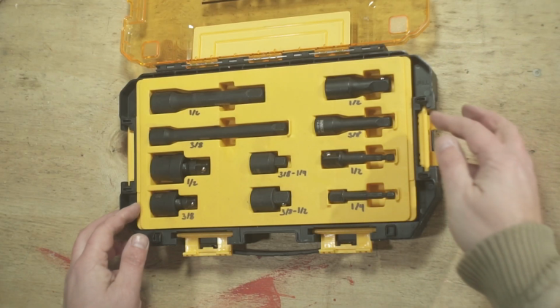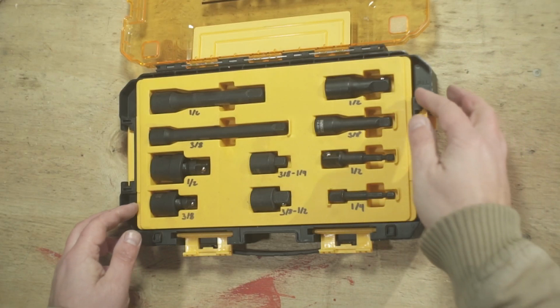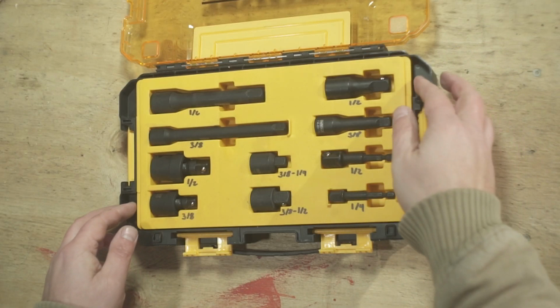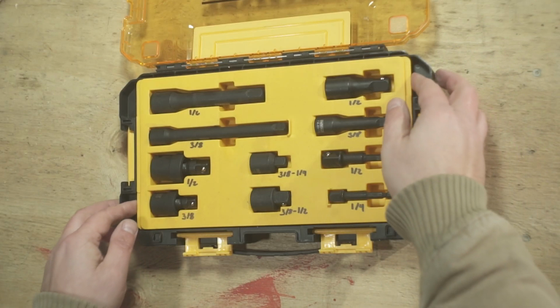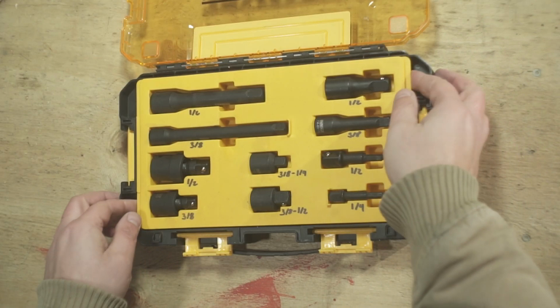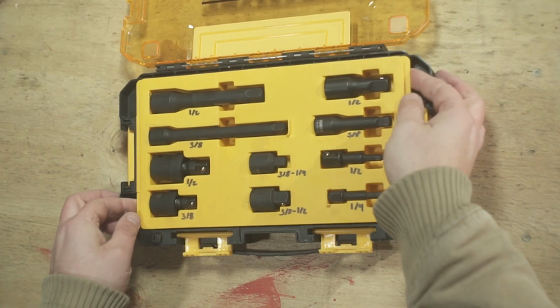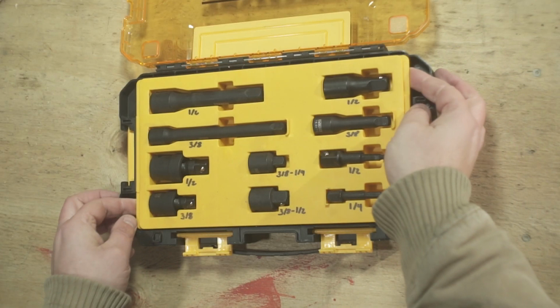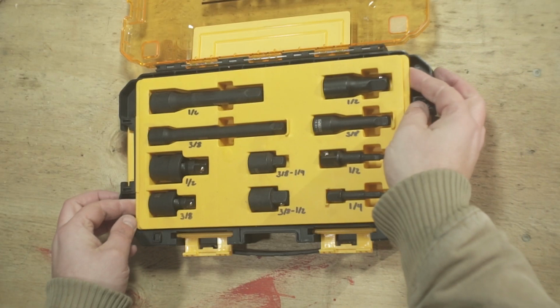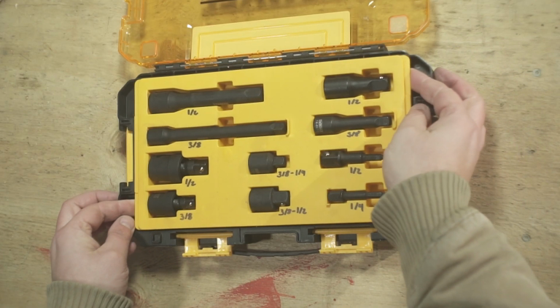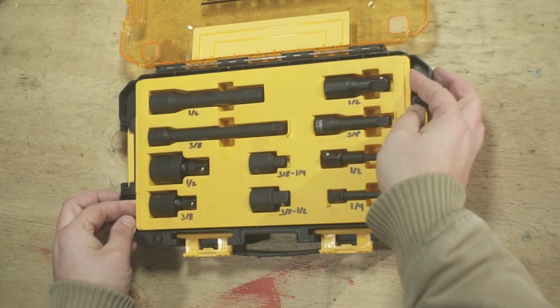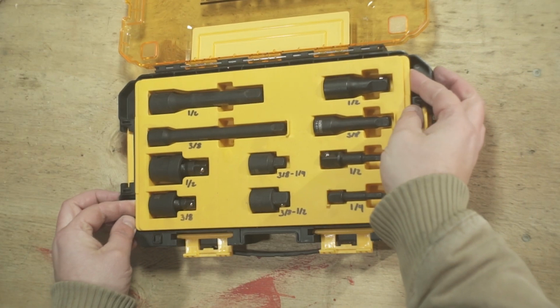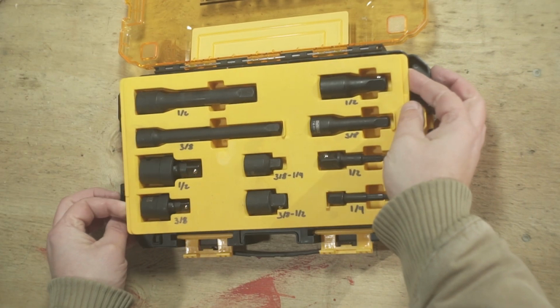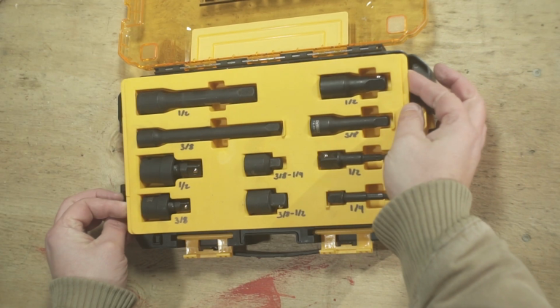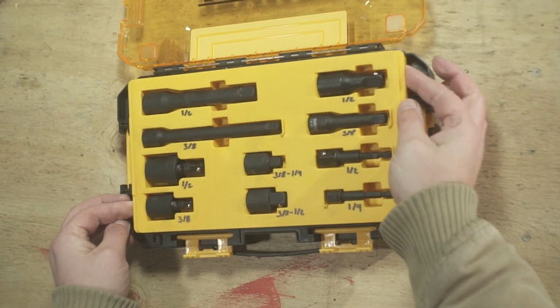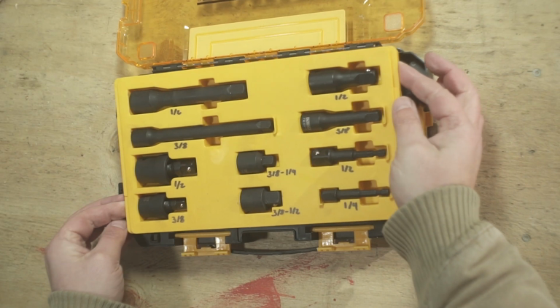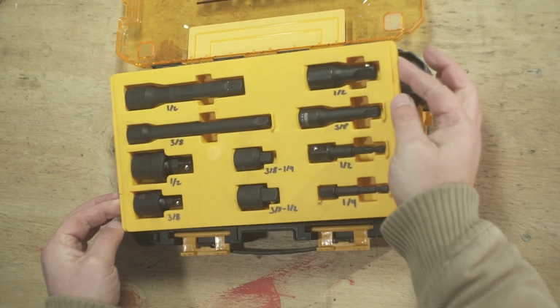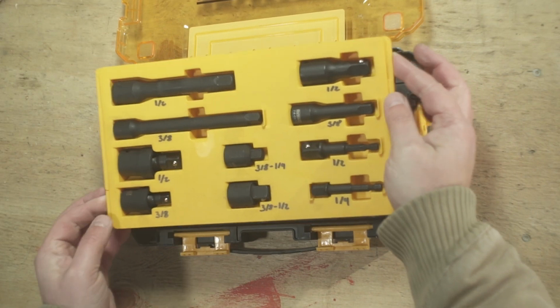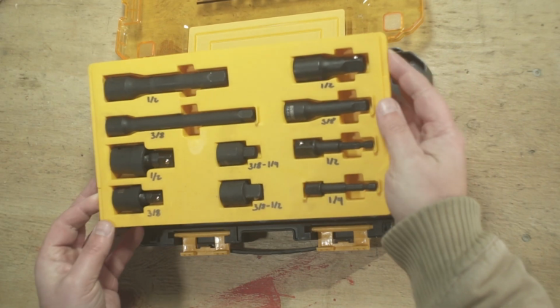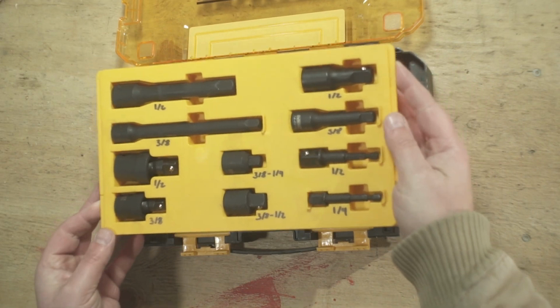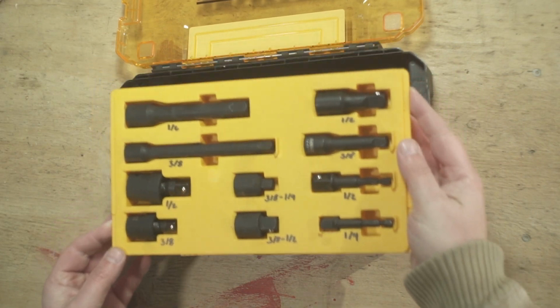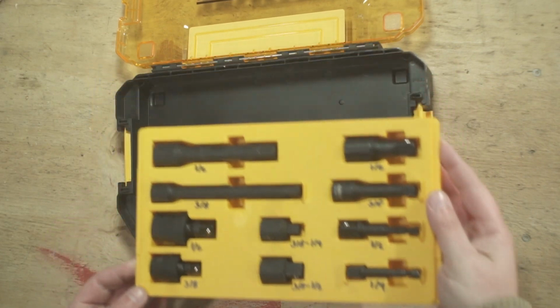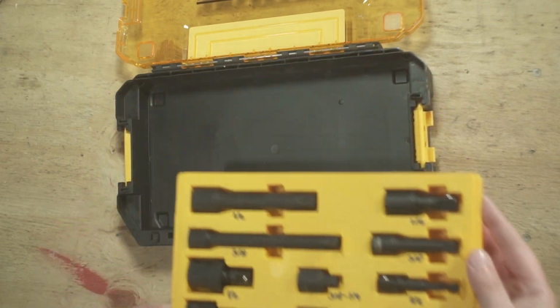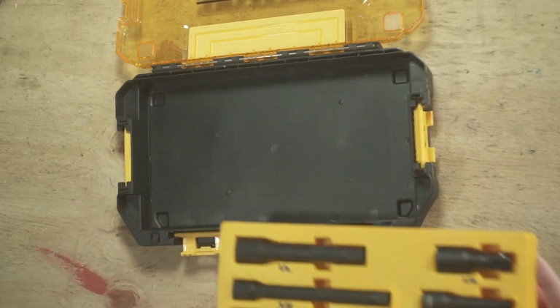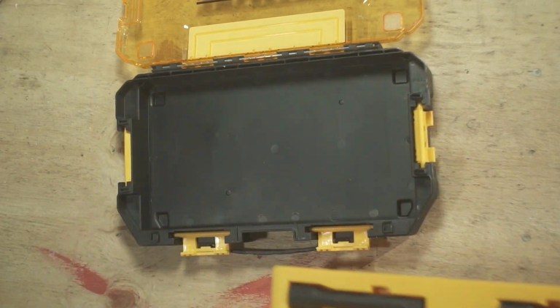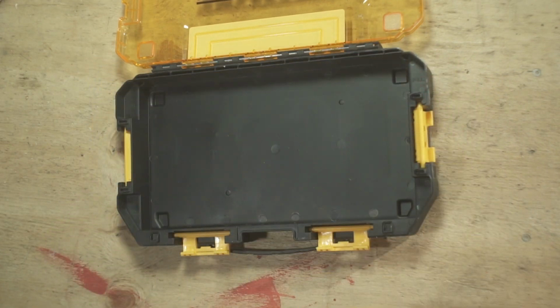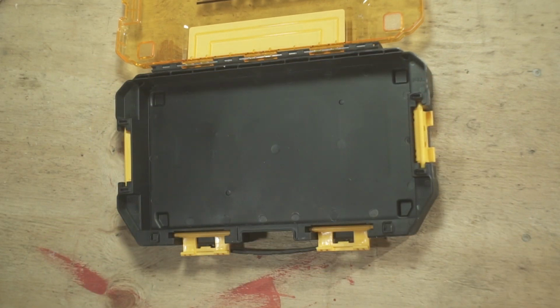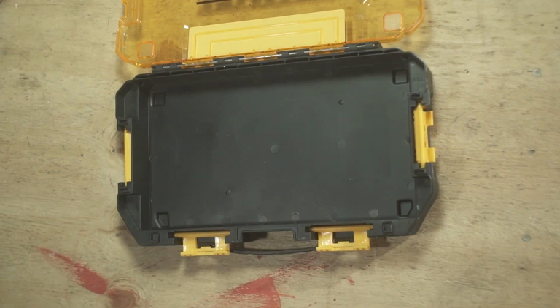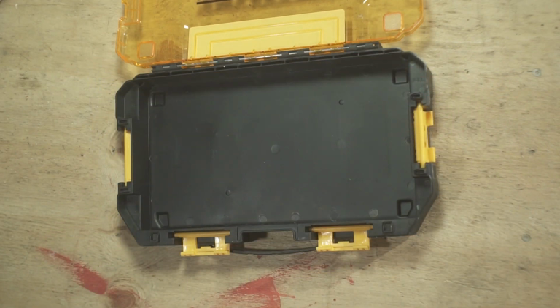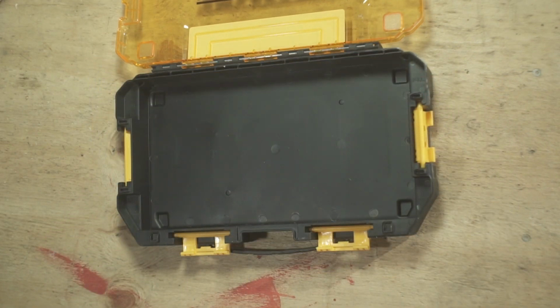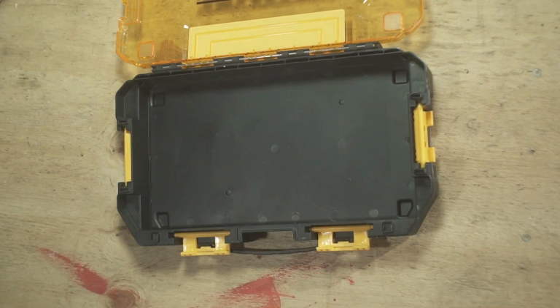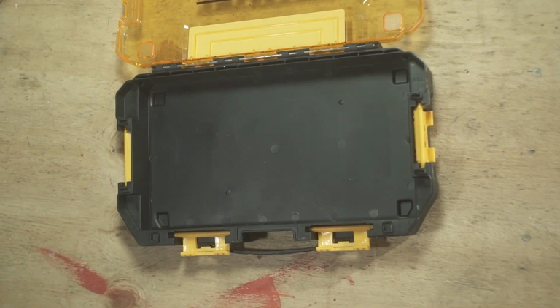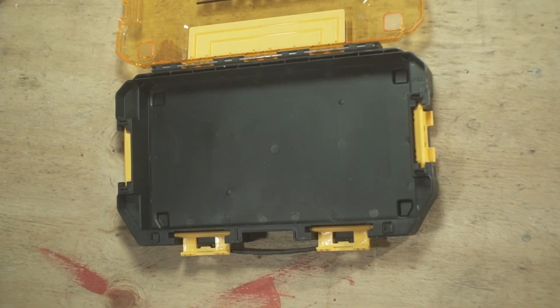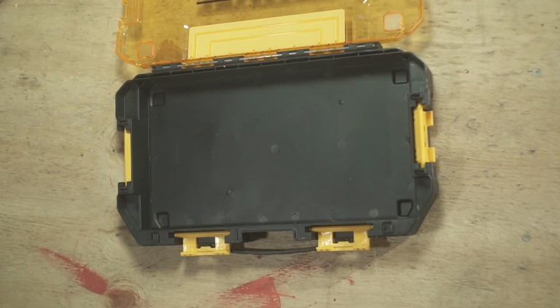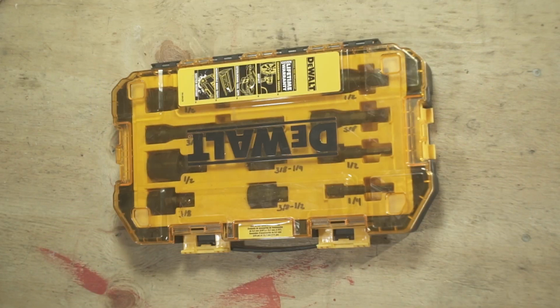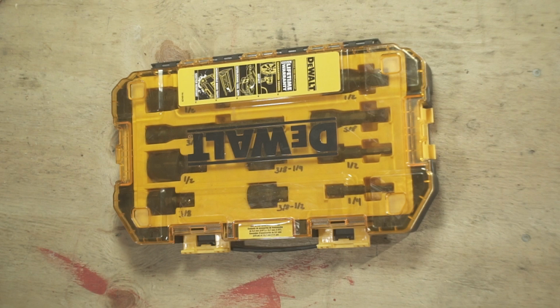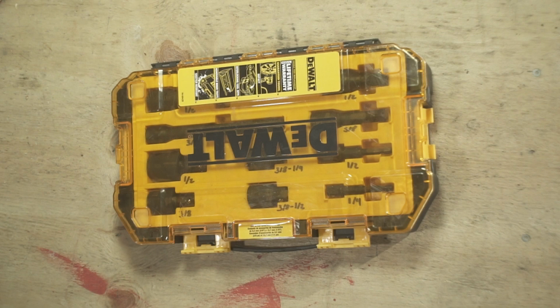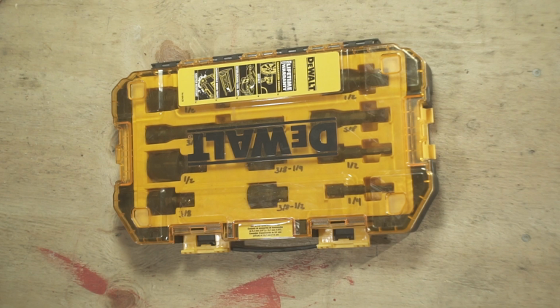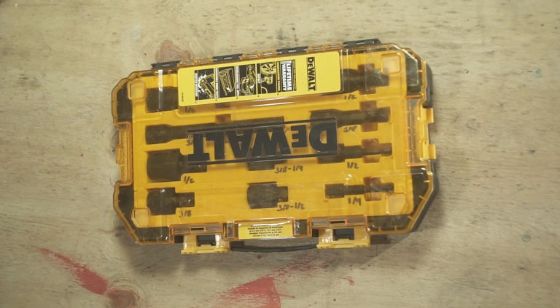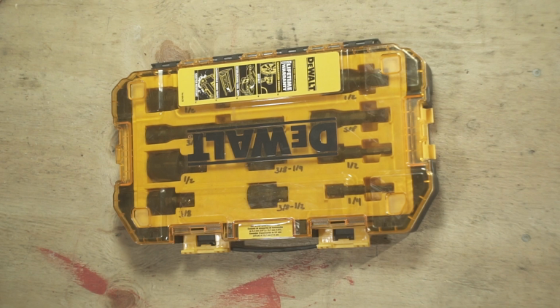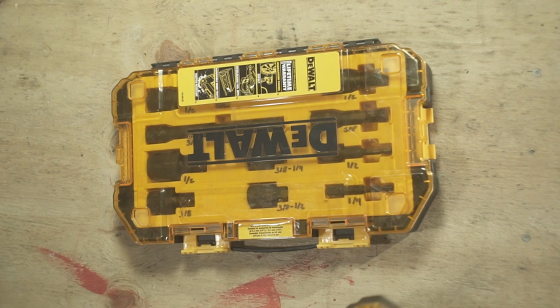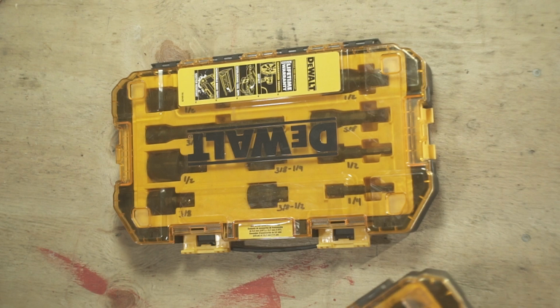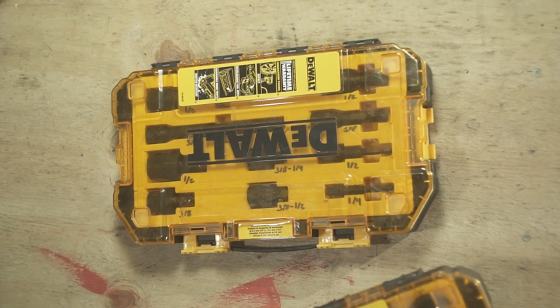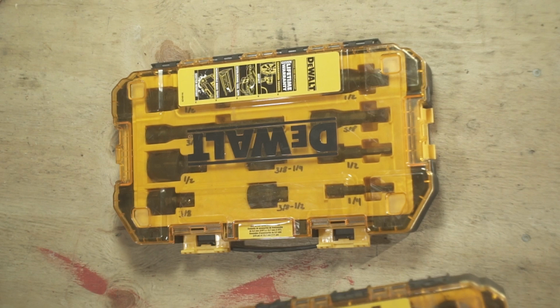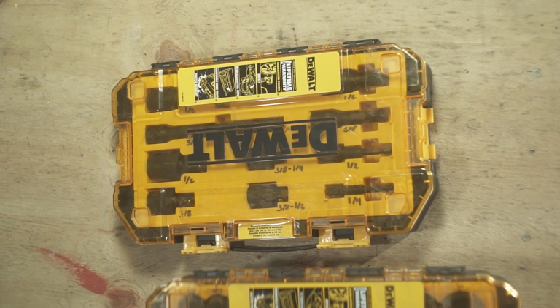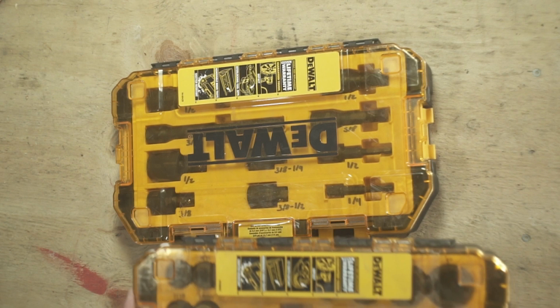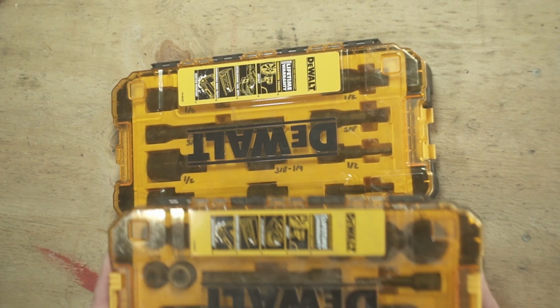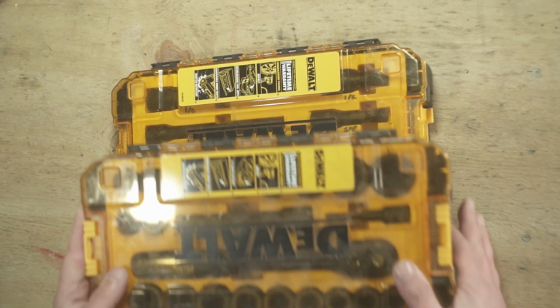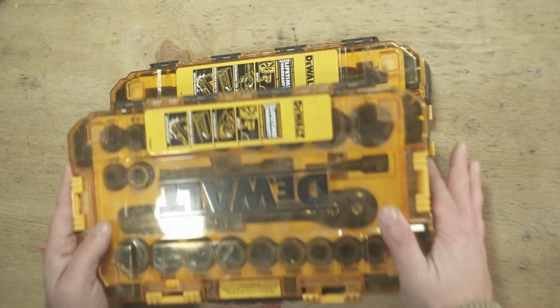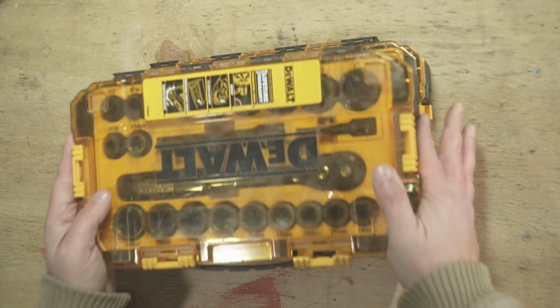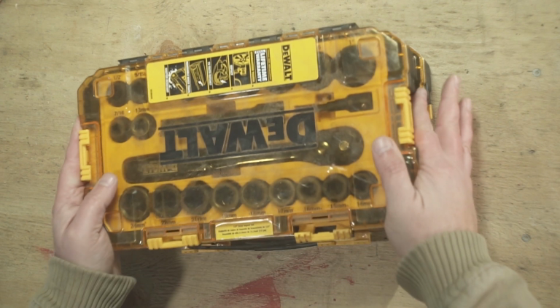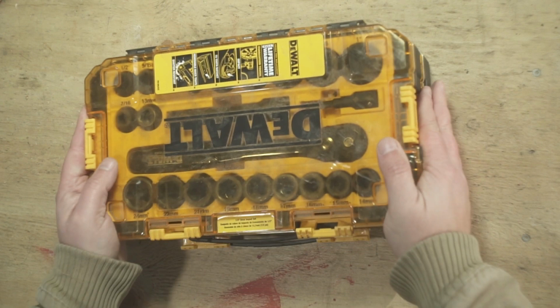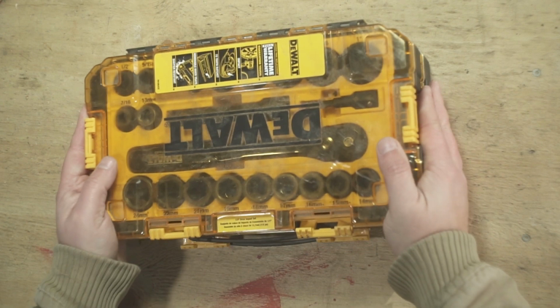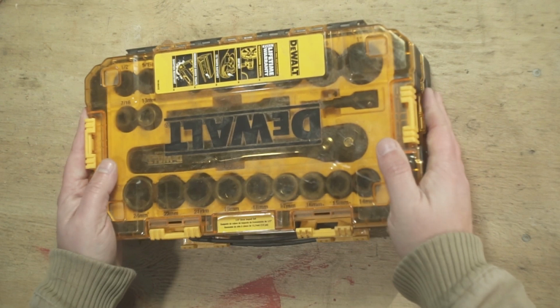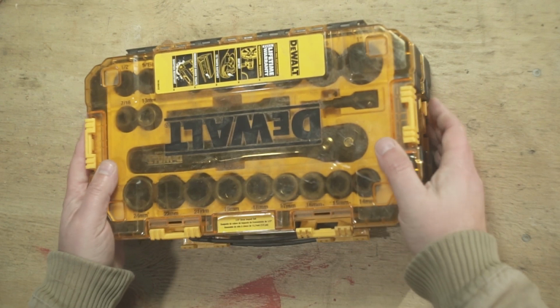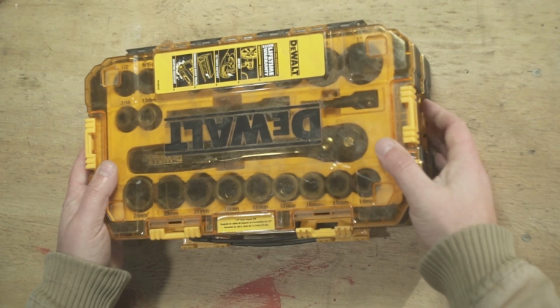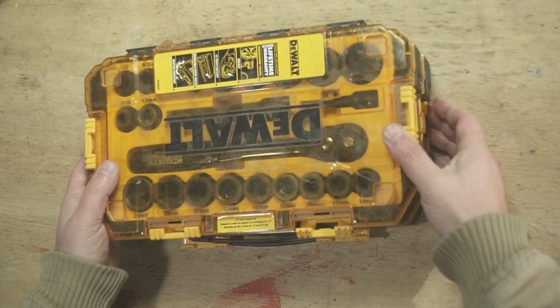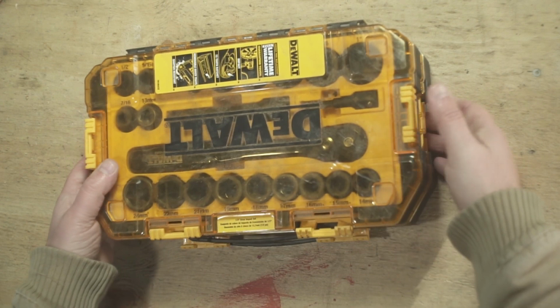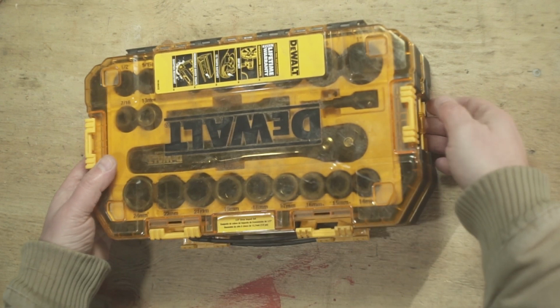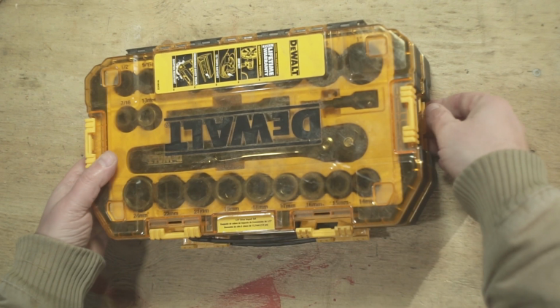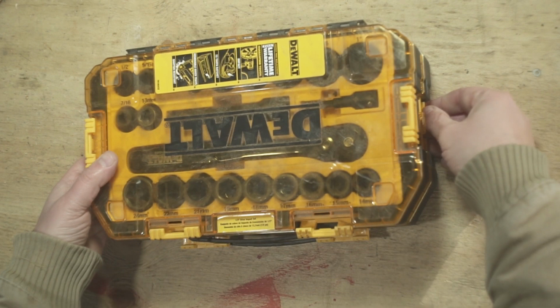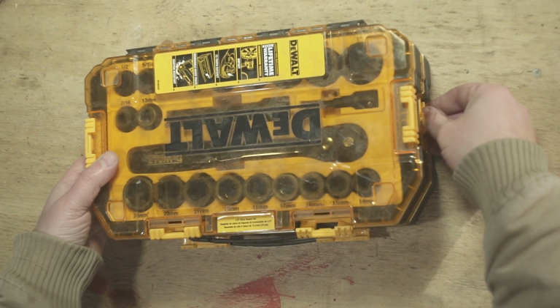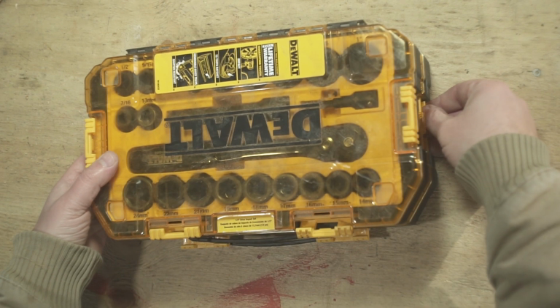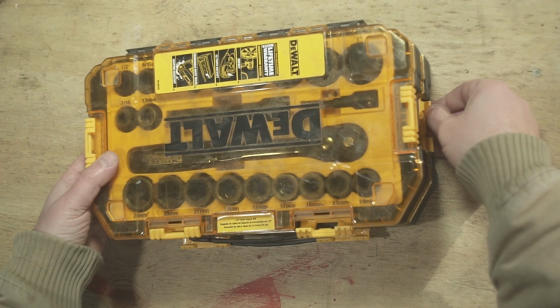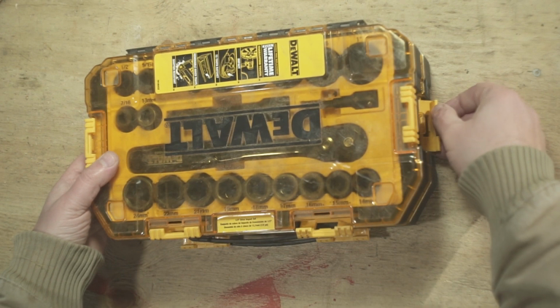What else is nice to know about this kind of set: the tray can be replaced, and if you want, you can slap these bad boys together — it's that simple.